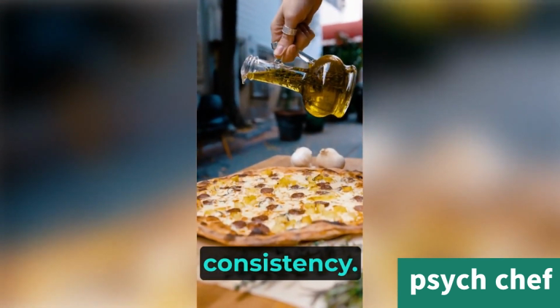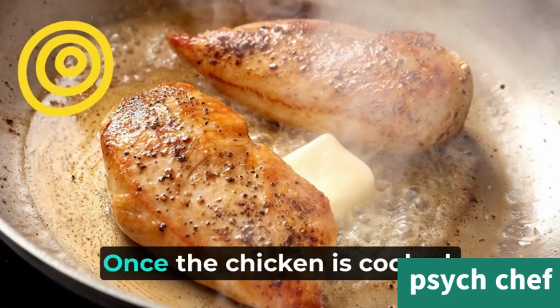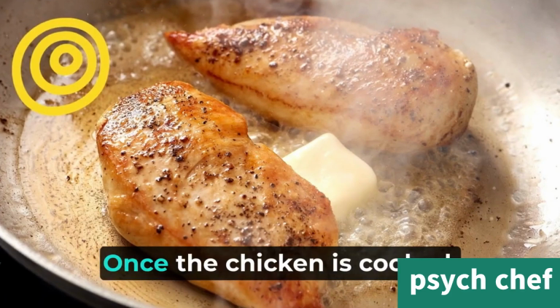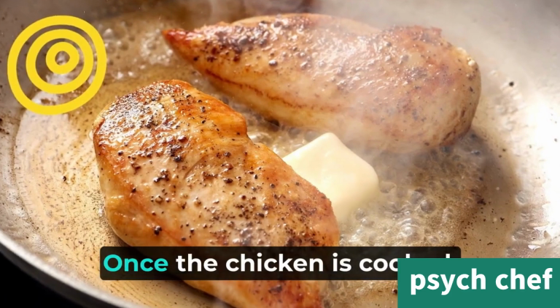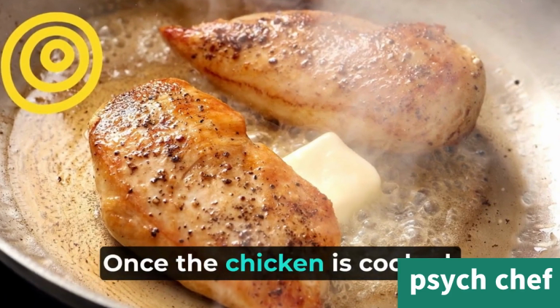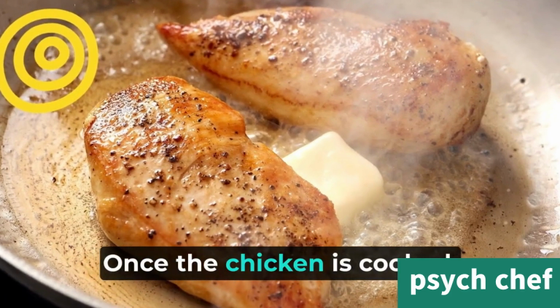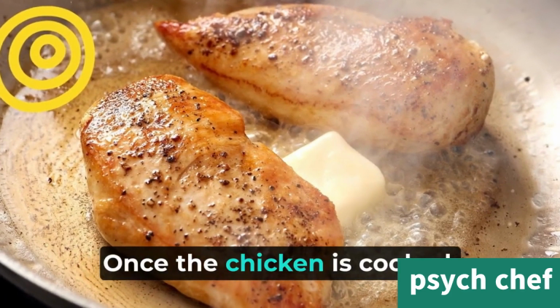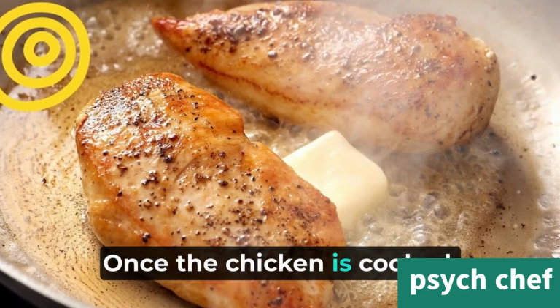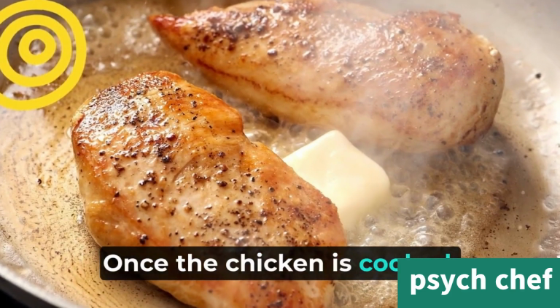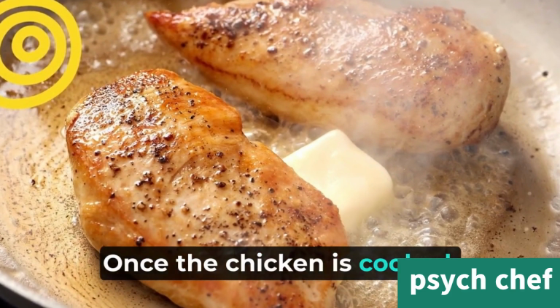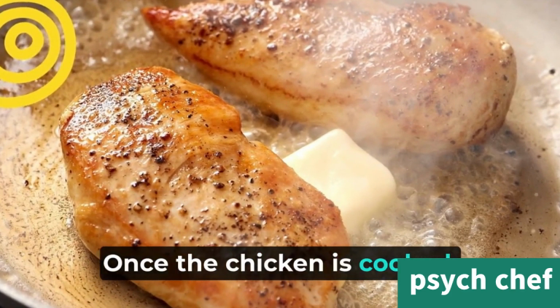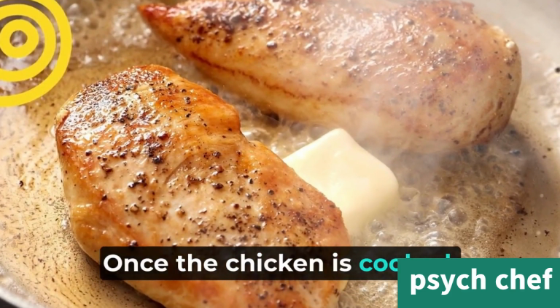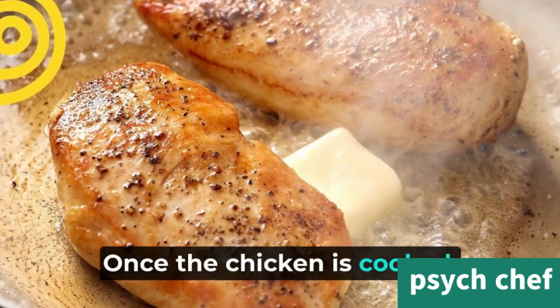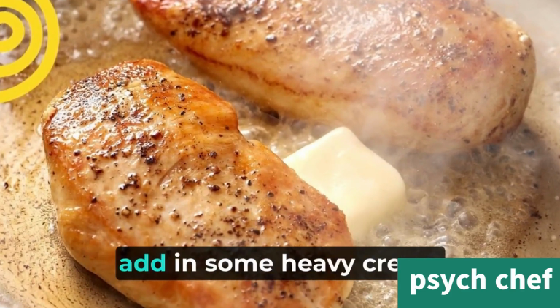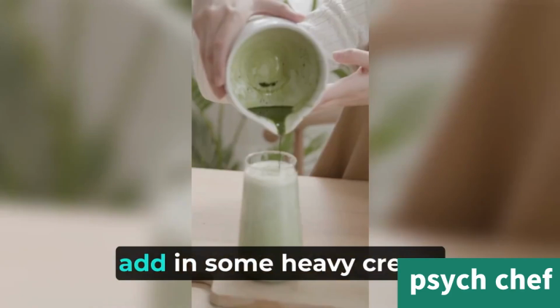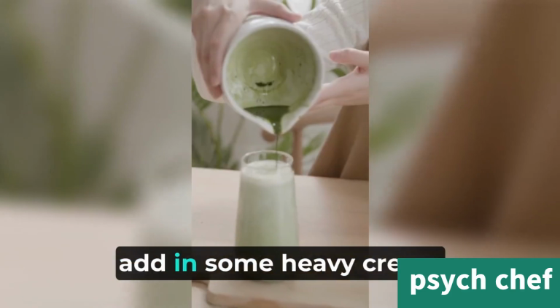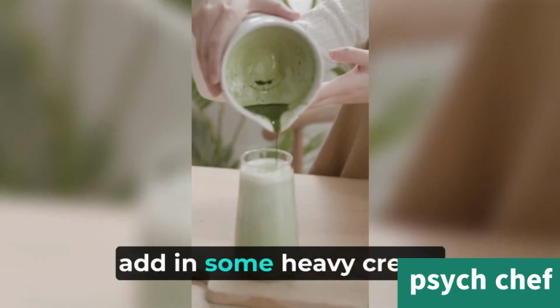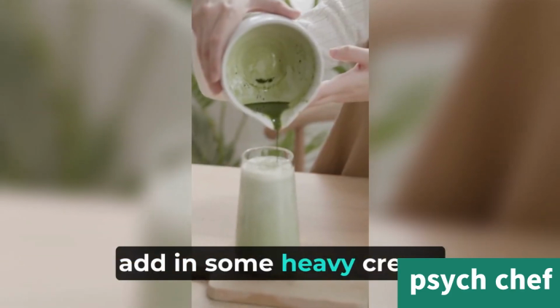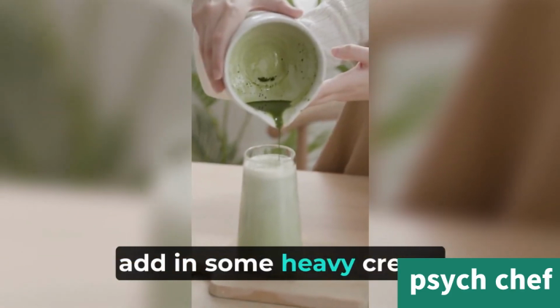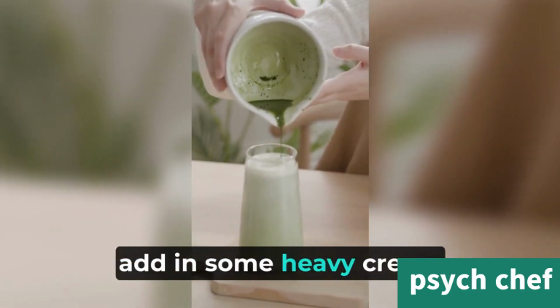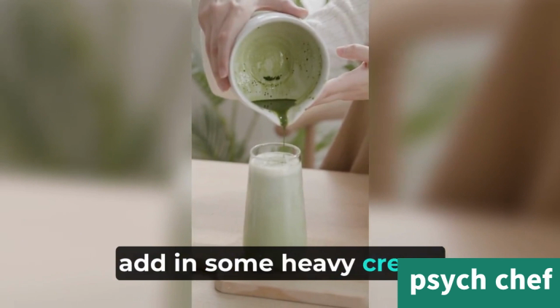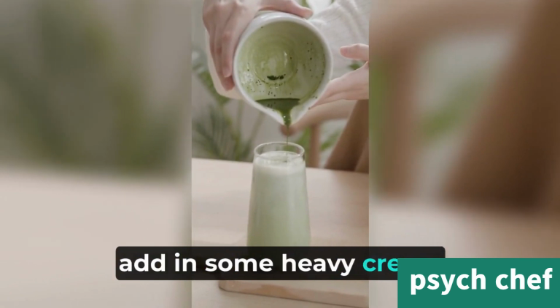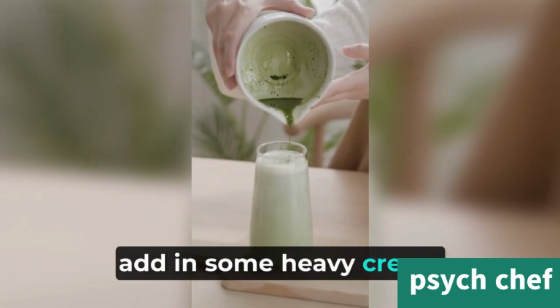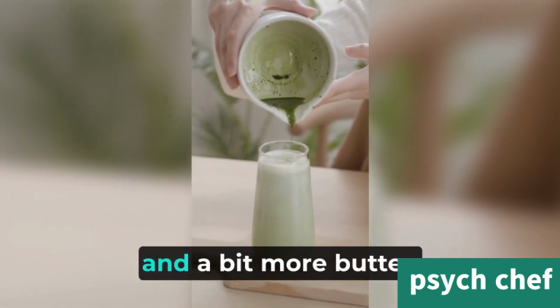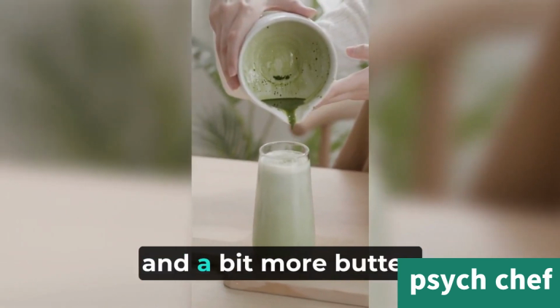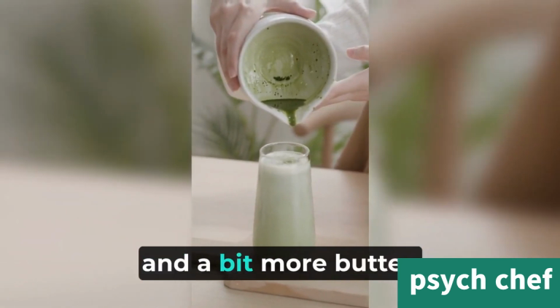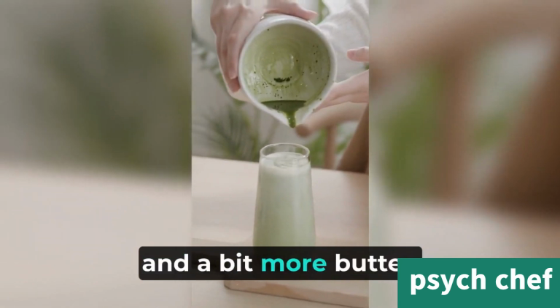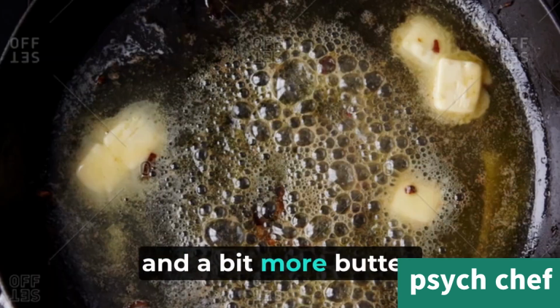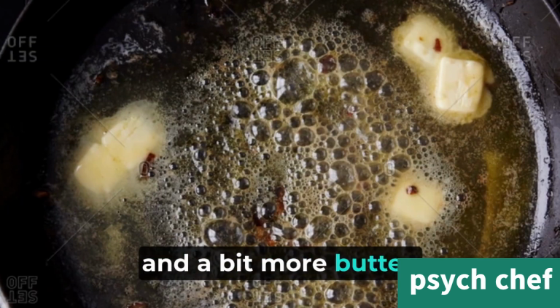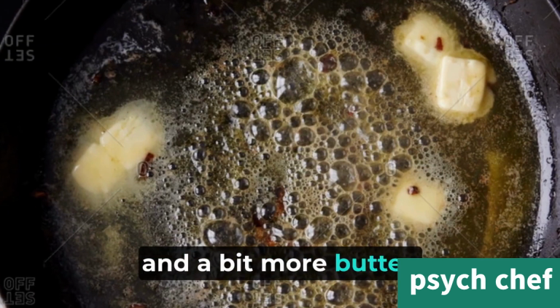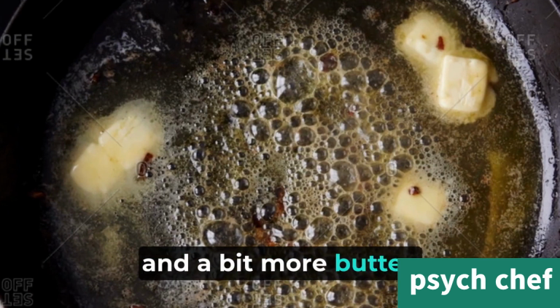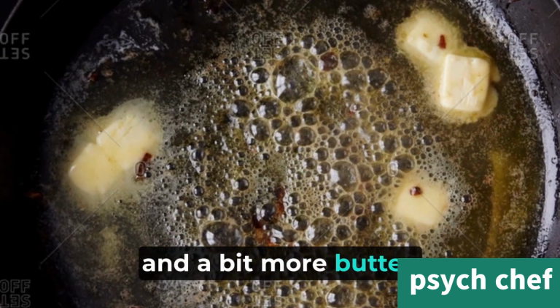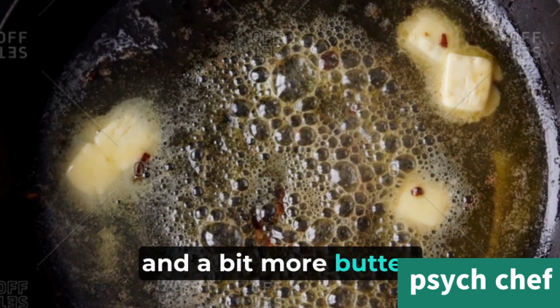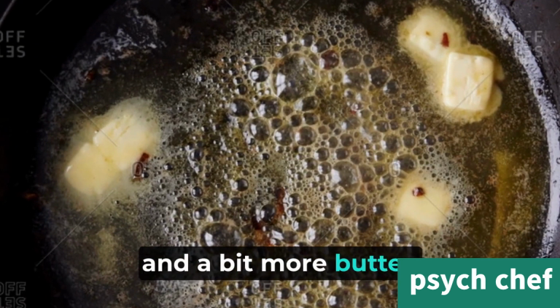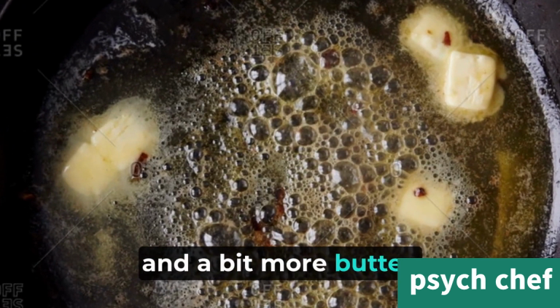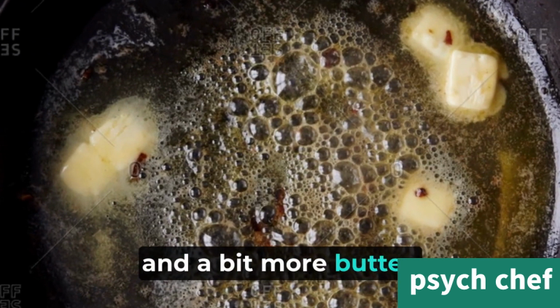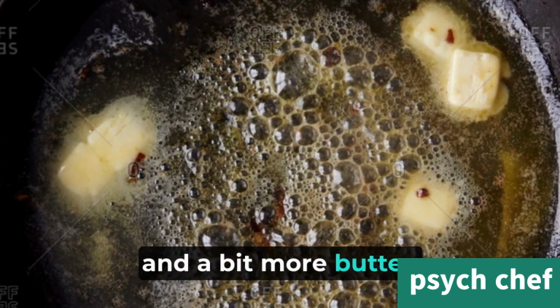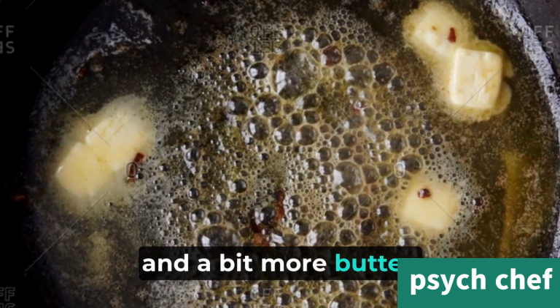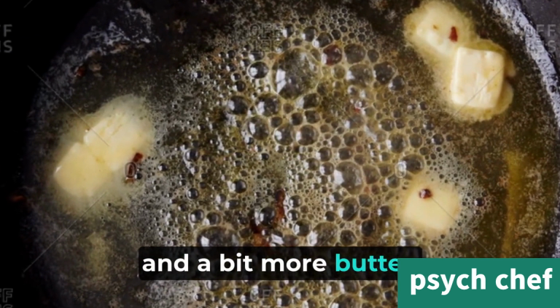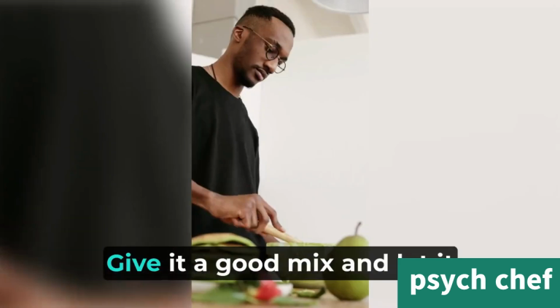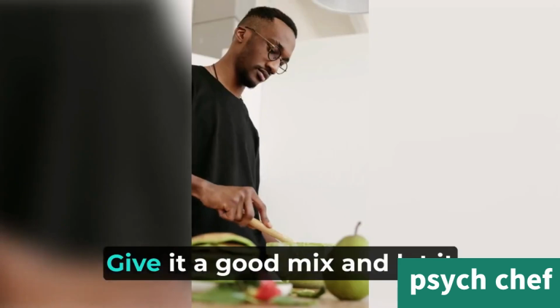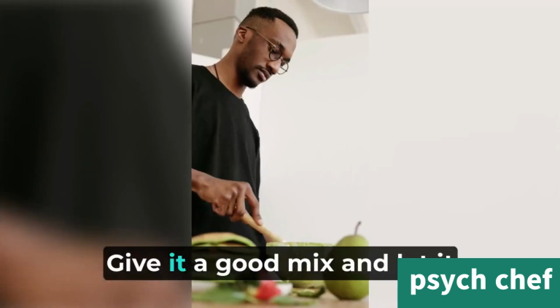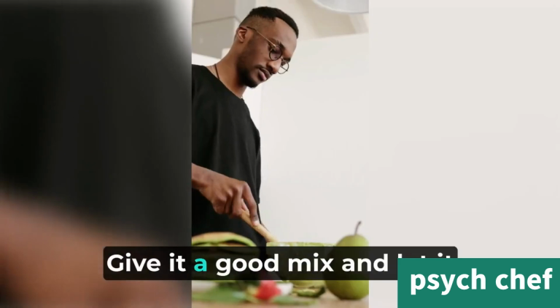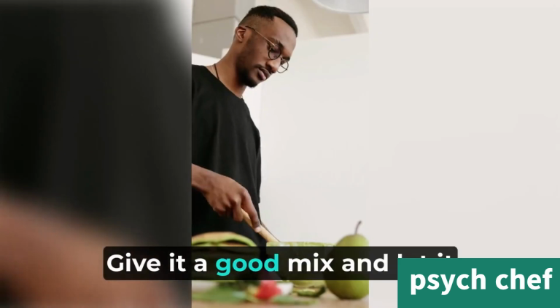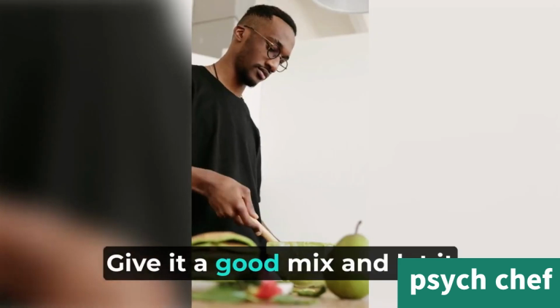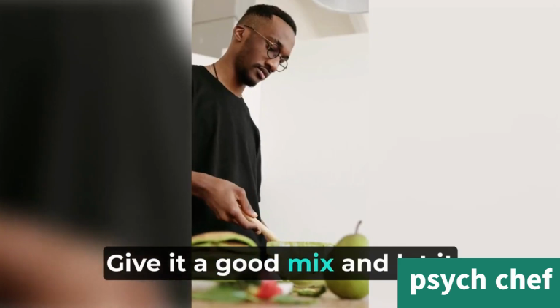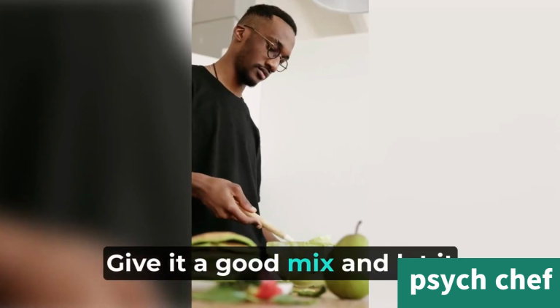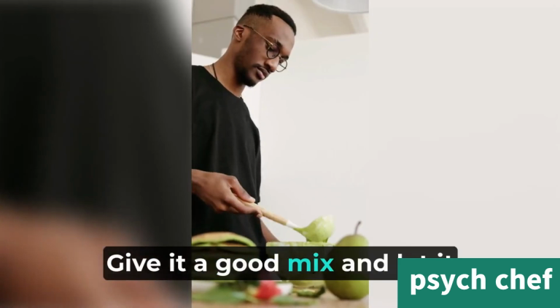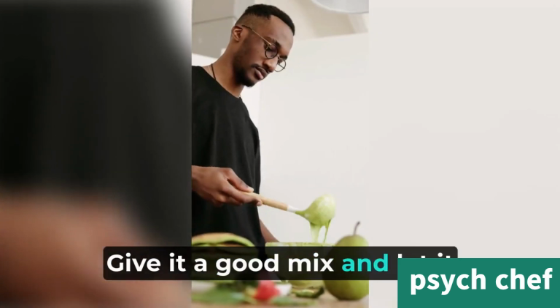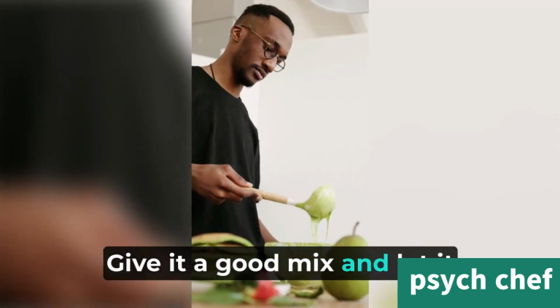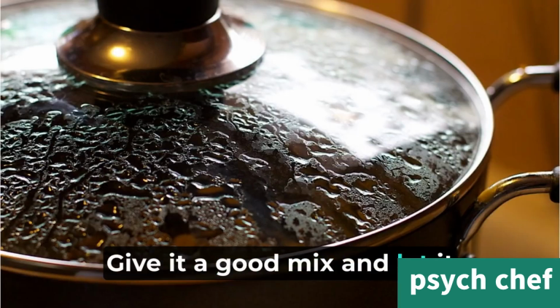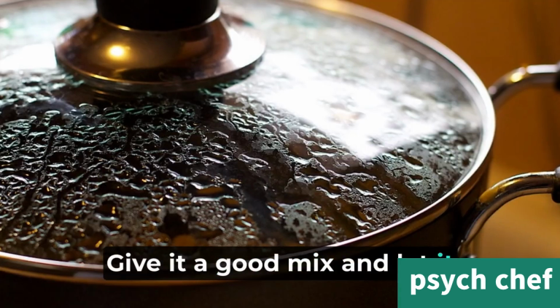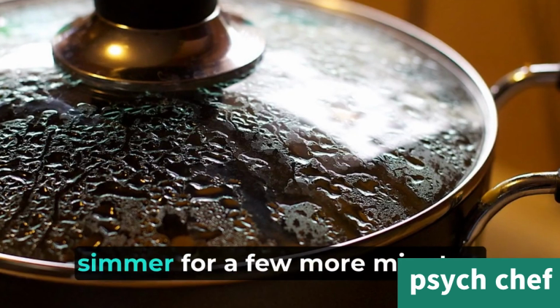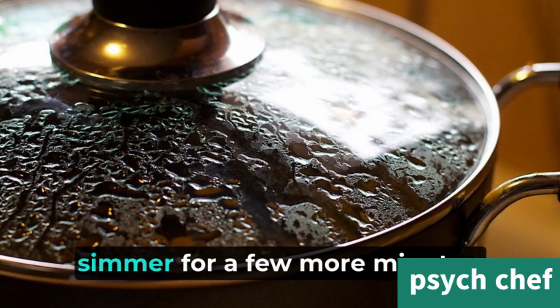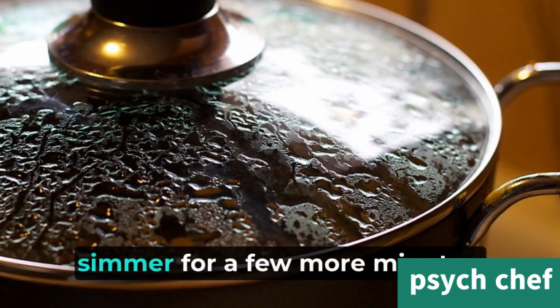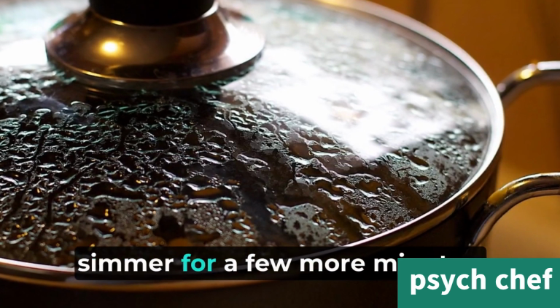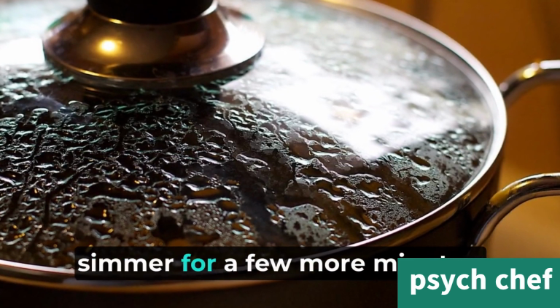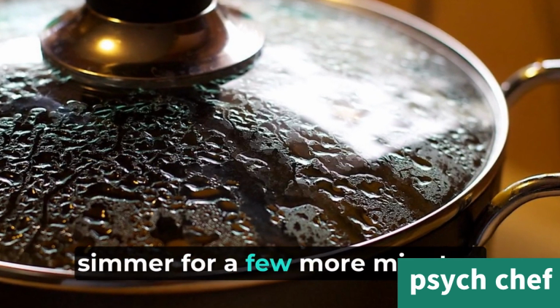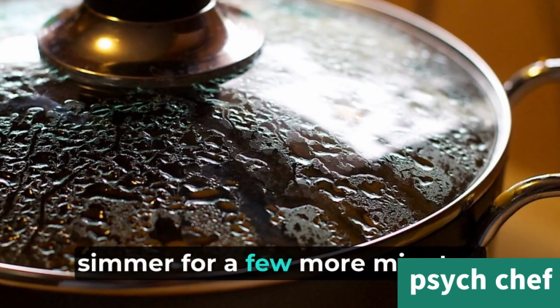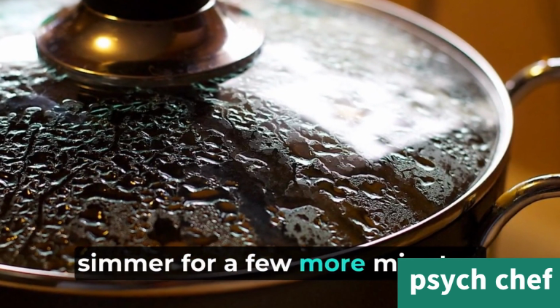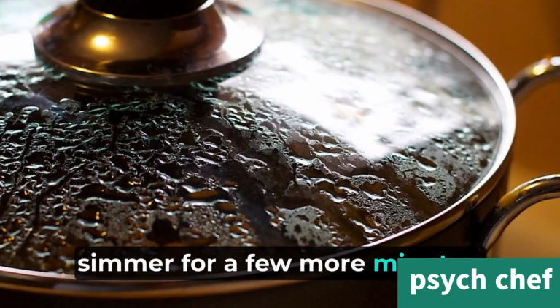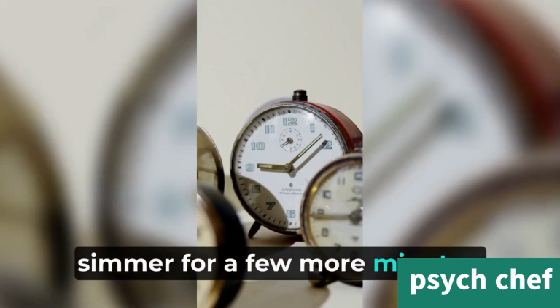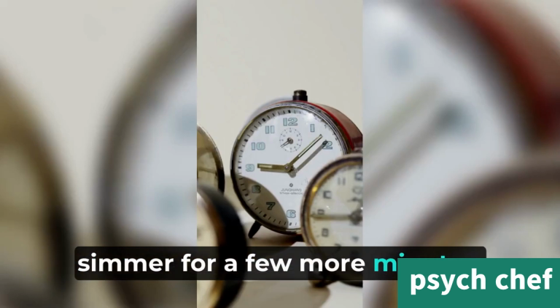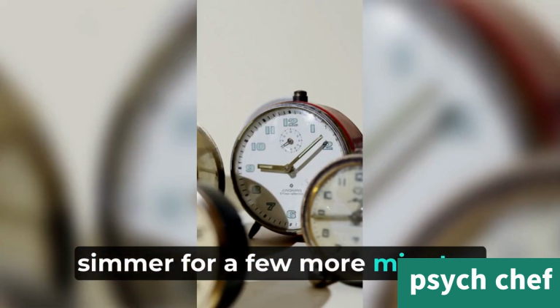Once the chicken is cooked, add in some heavy cream and a bit more butter. Give it a good mix and let it simmer for a few more minutes.